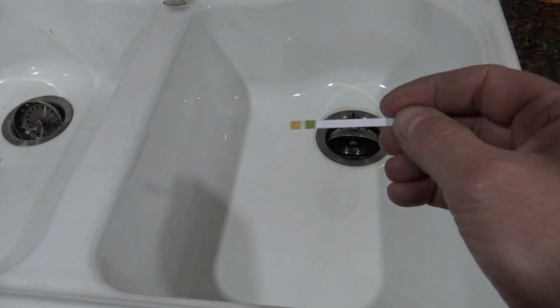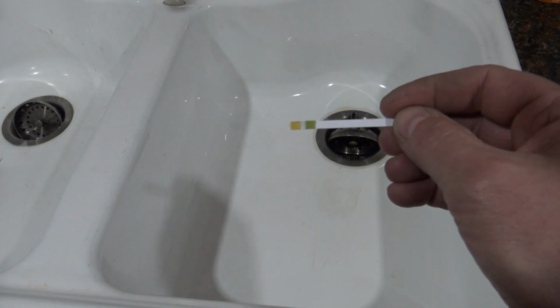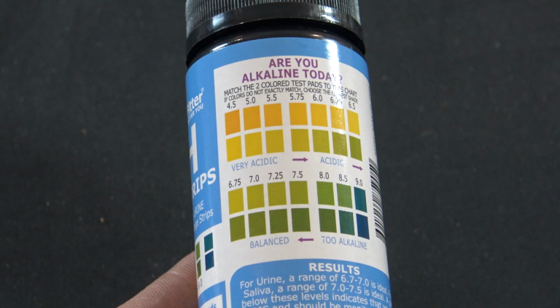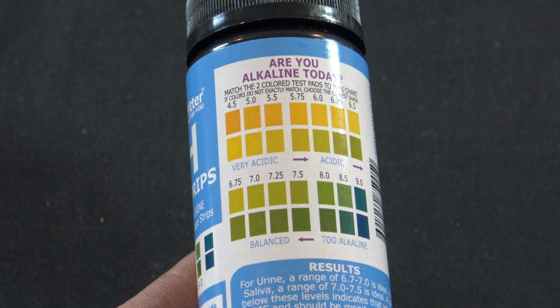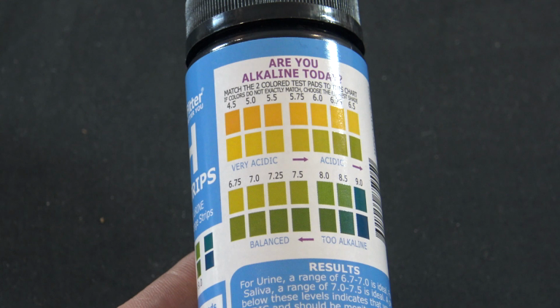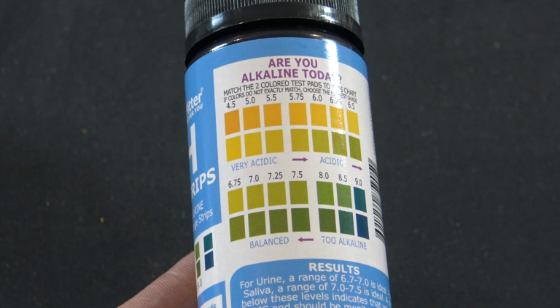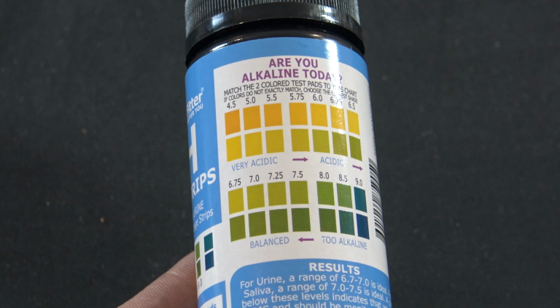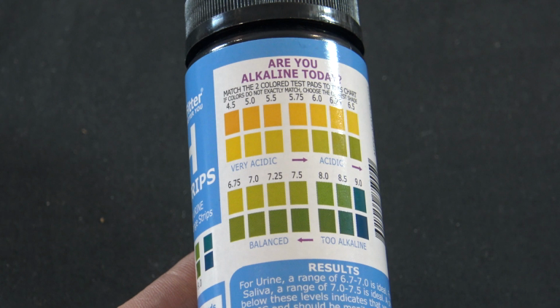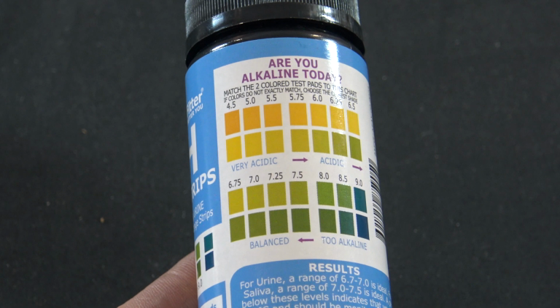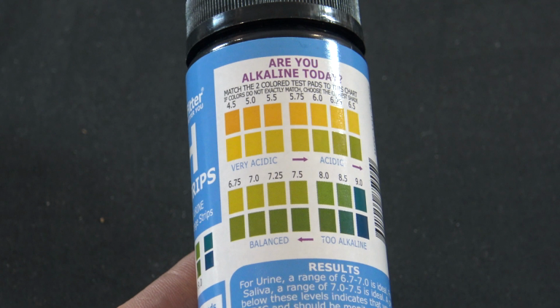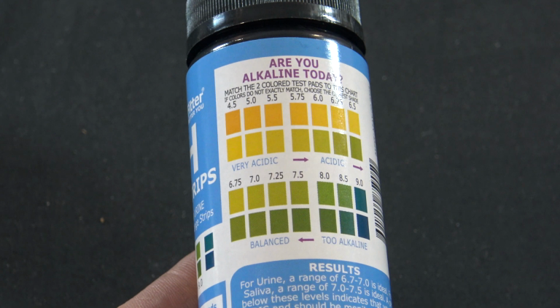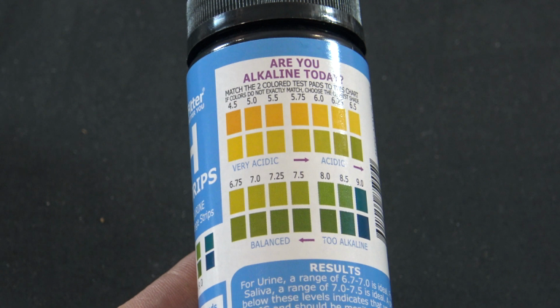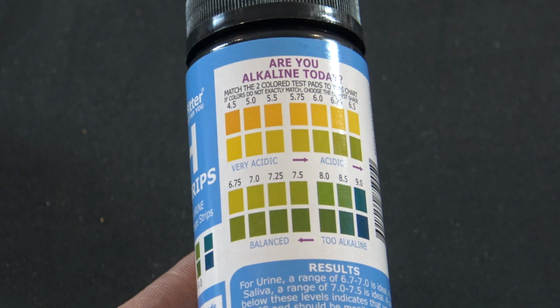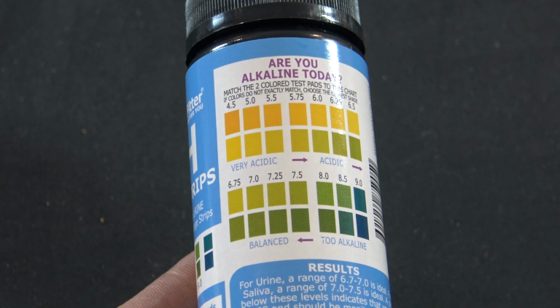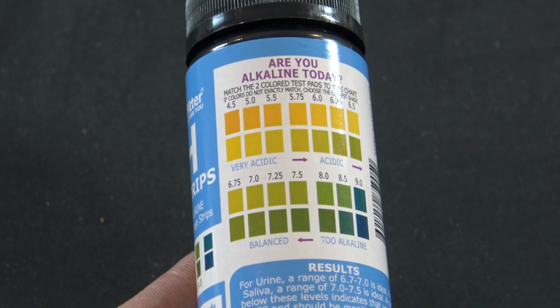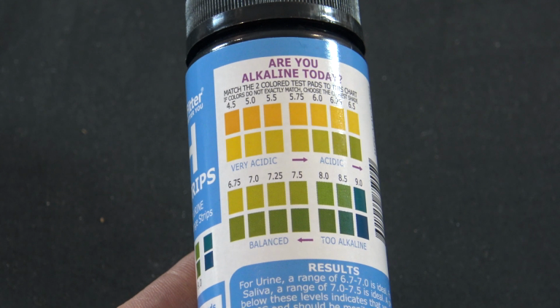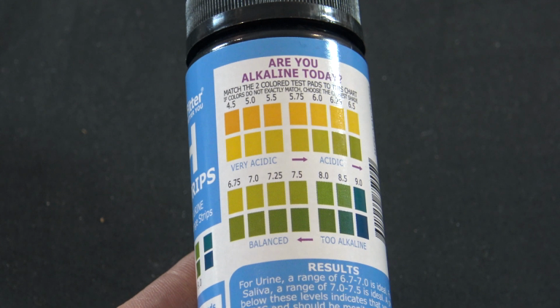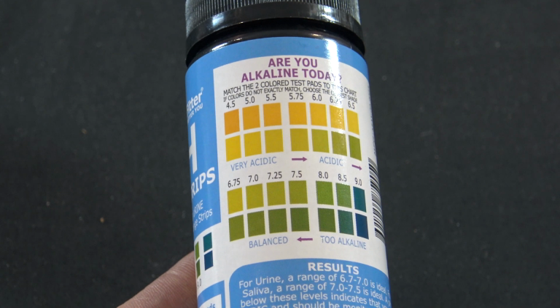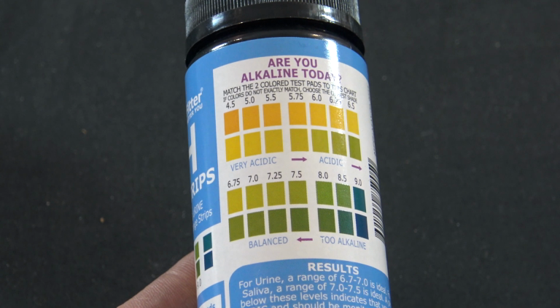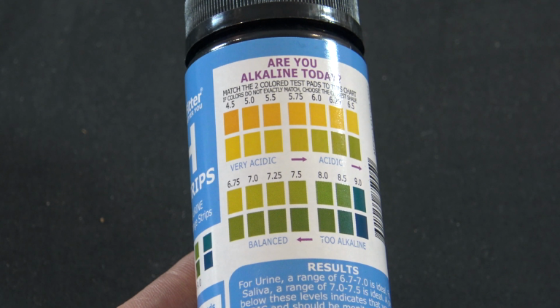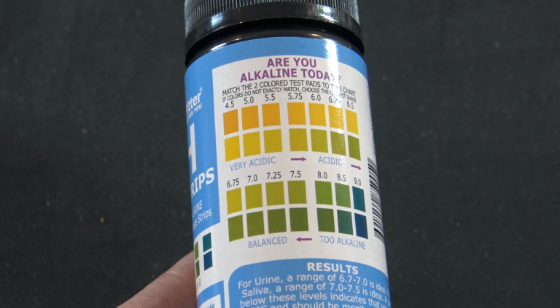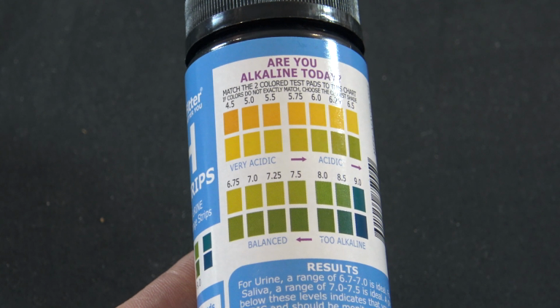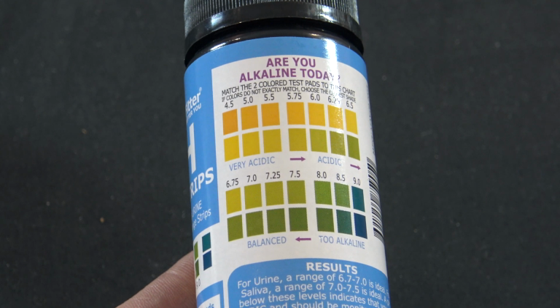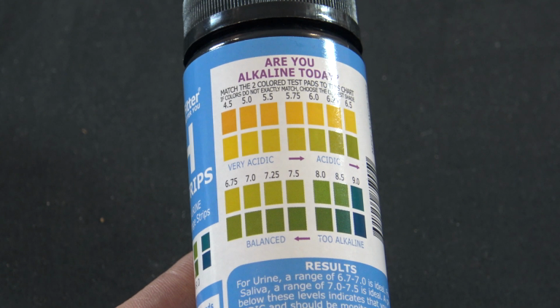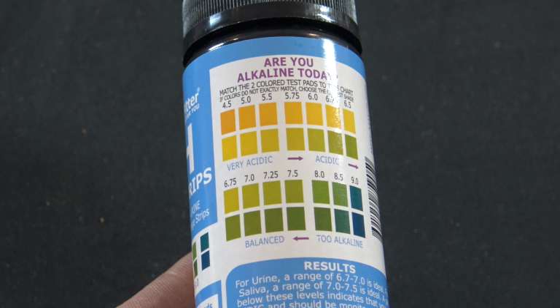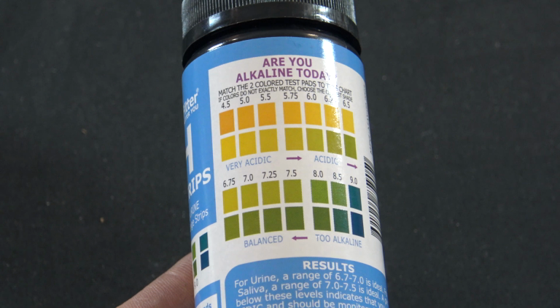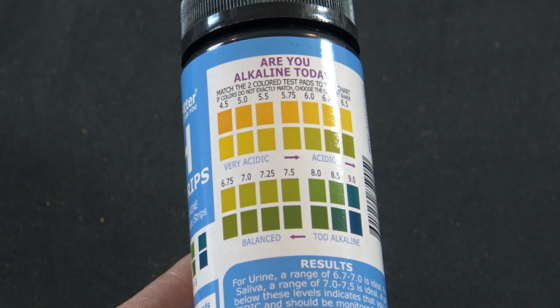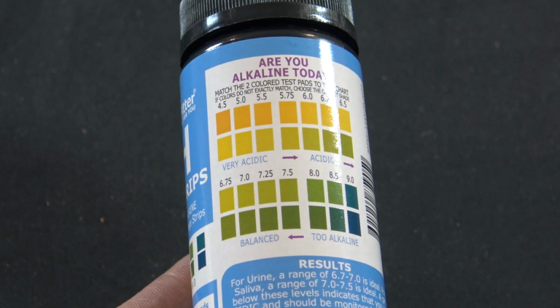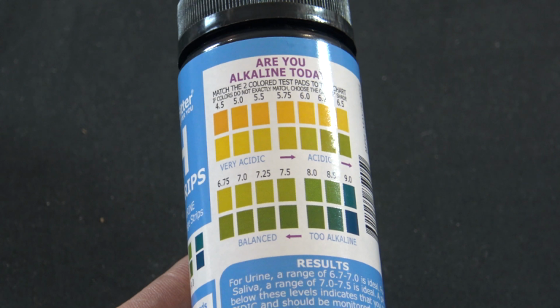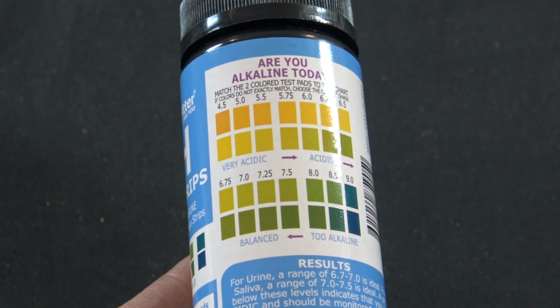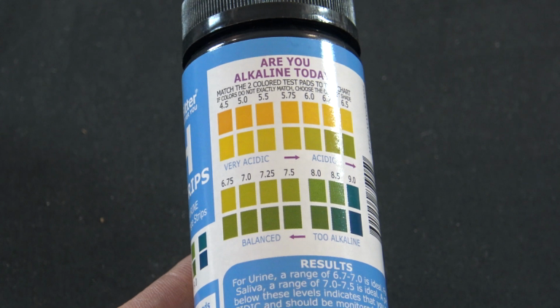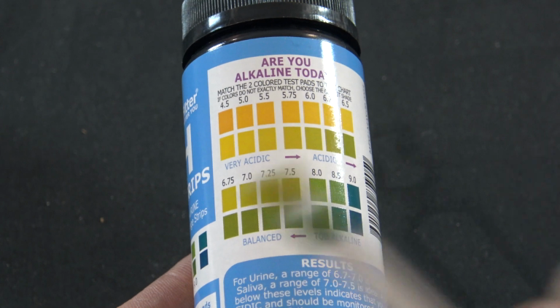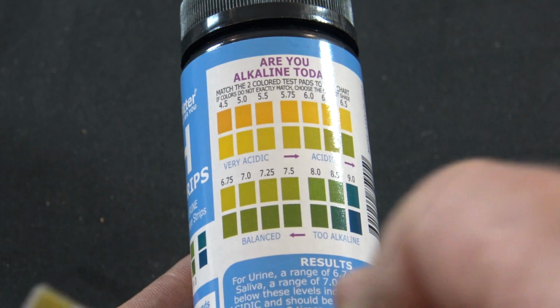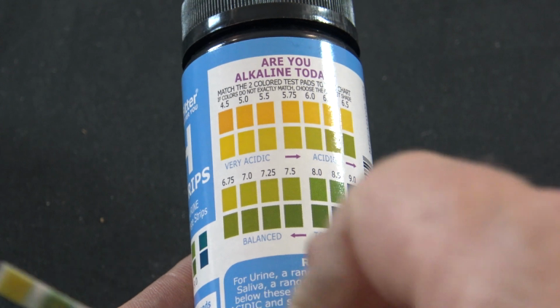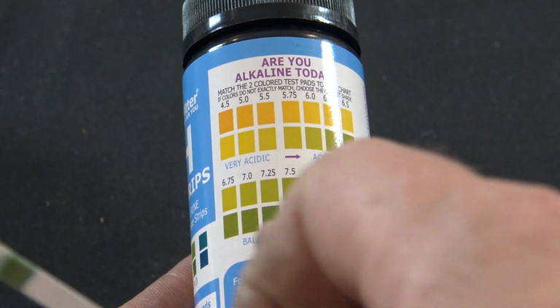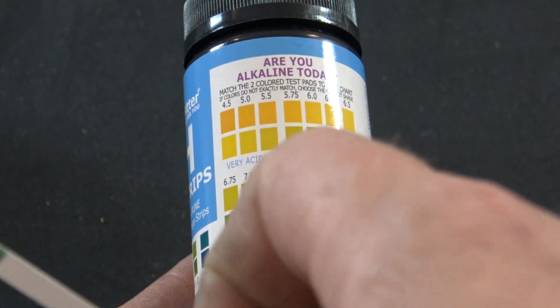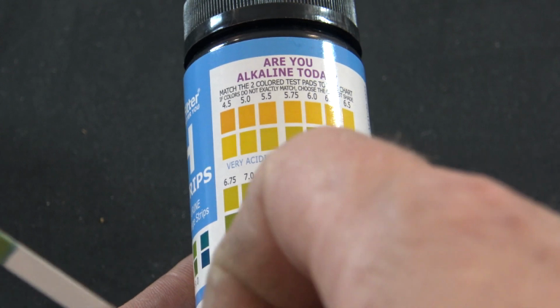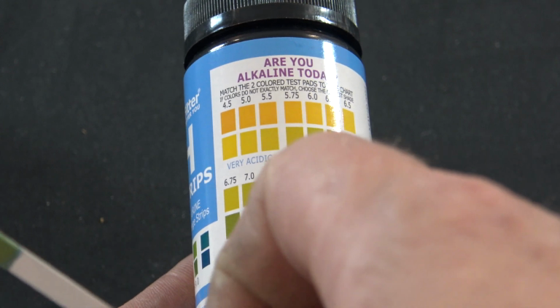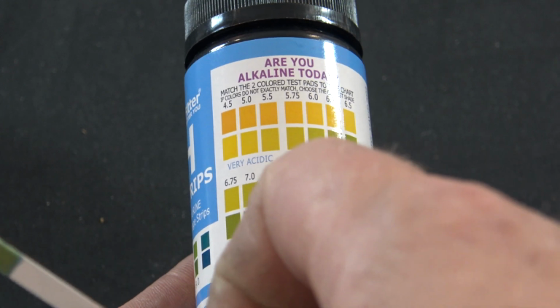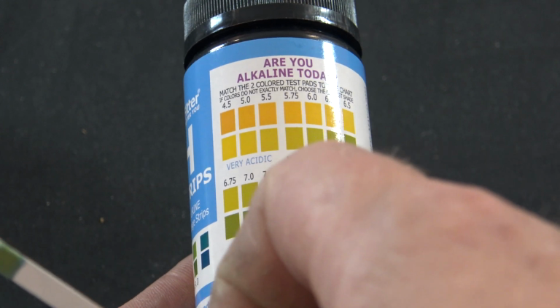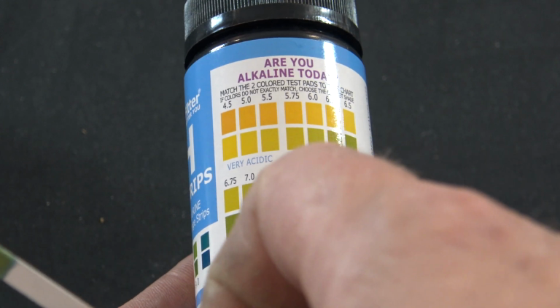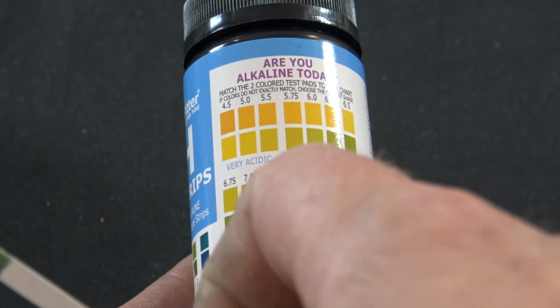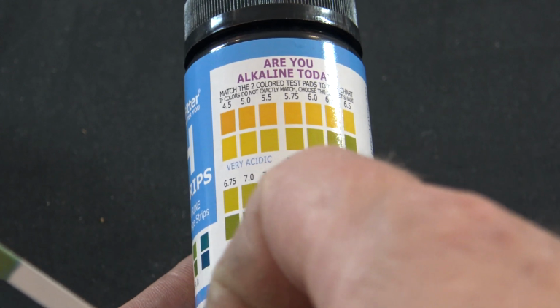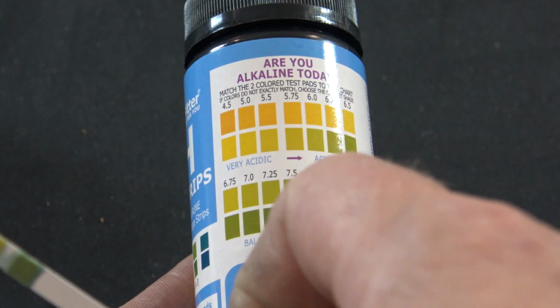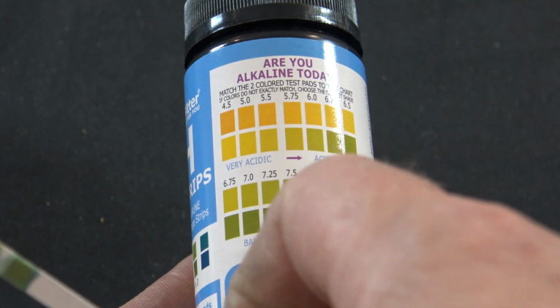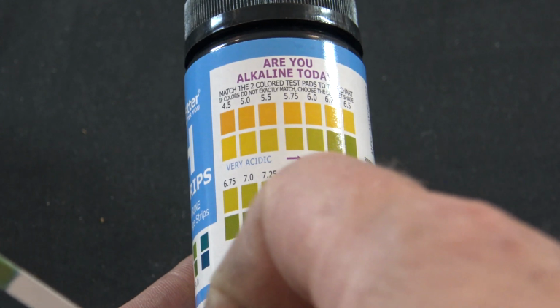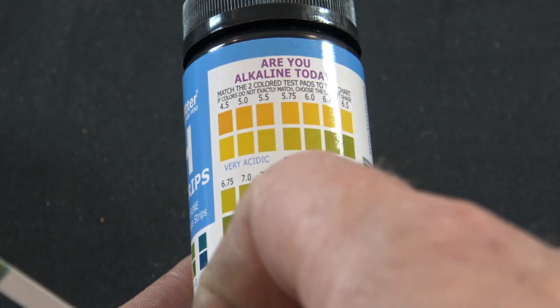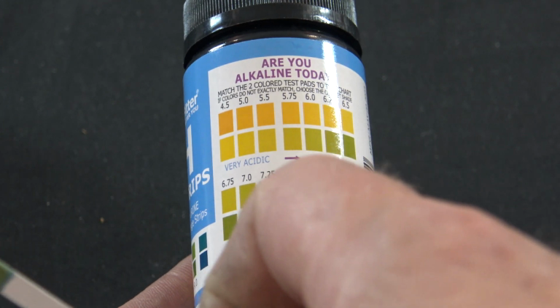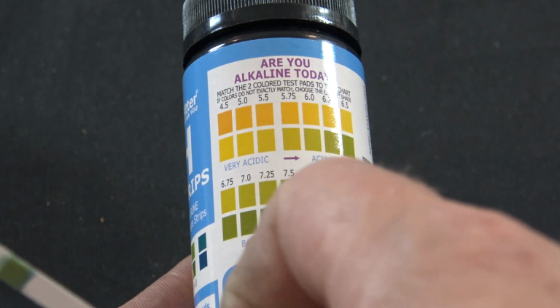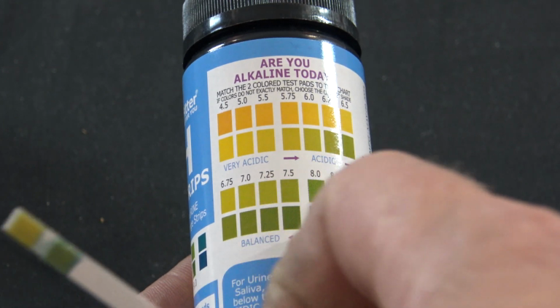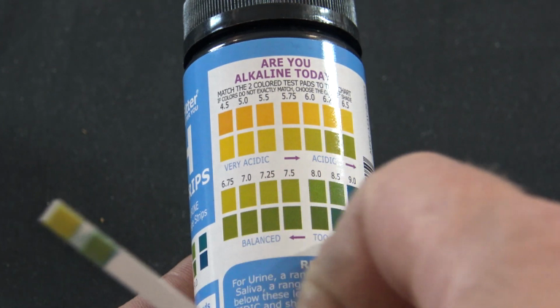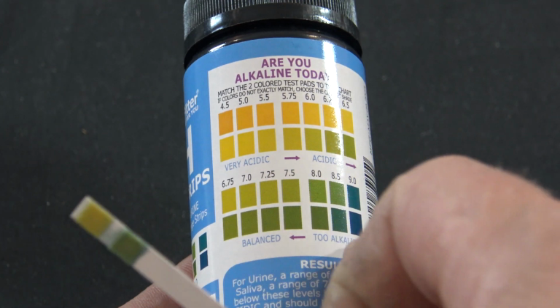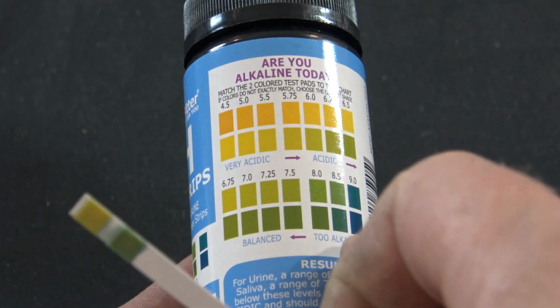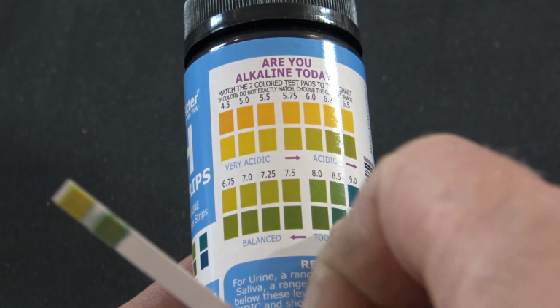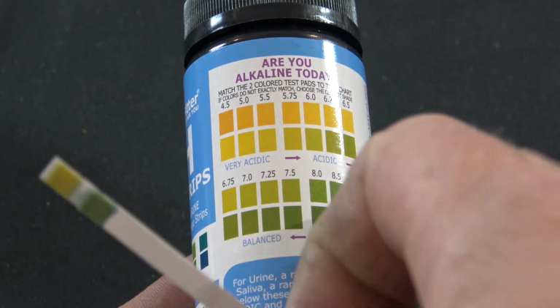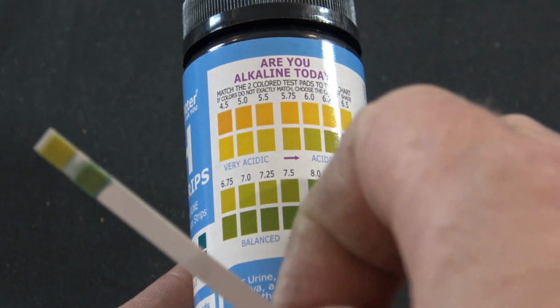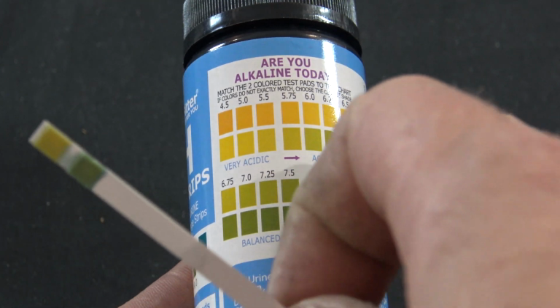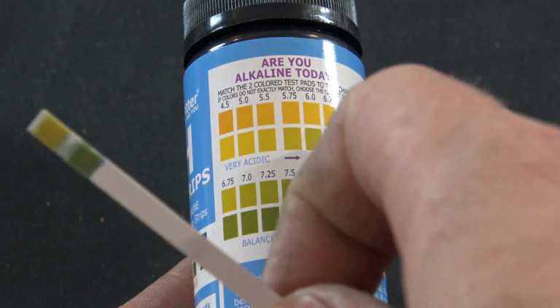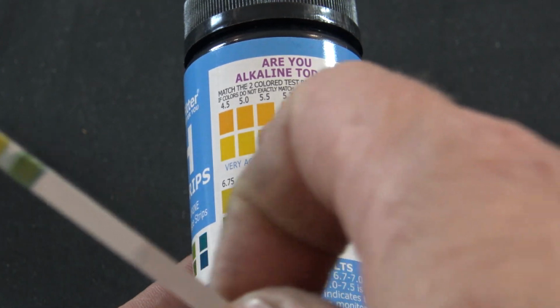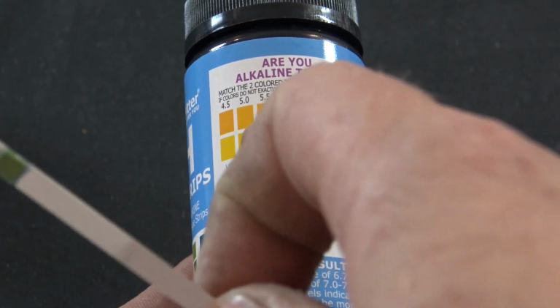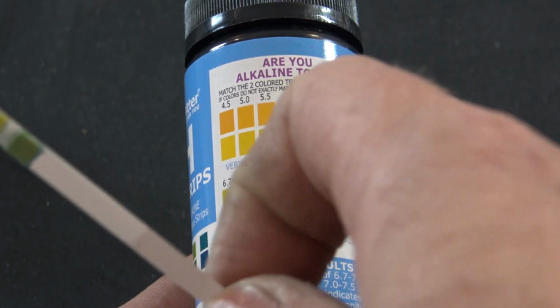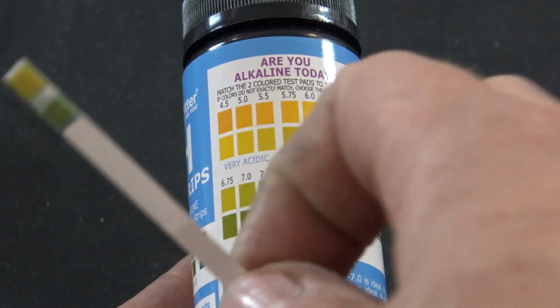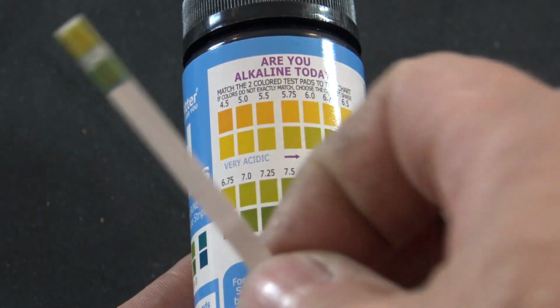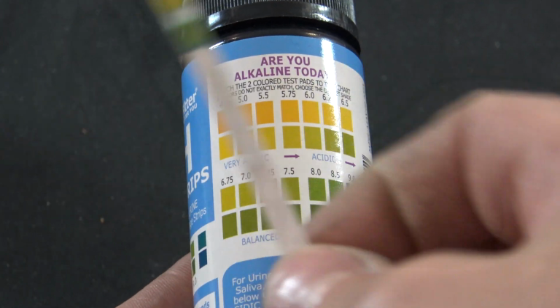The back of the strip bottle shows you a color chart to indicate where this is balanced, too alkaline, or too acidic.